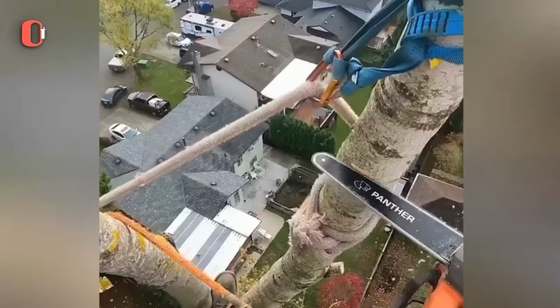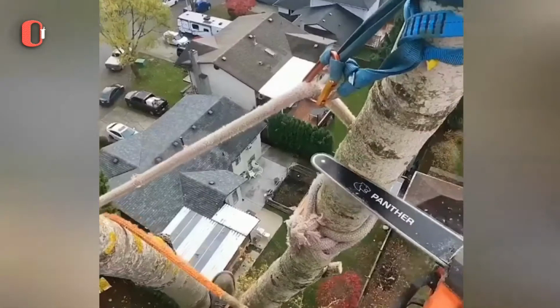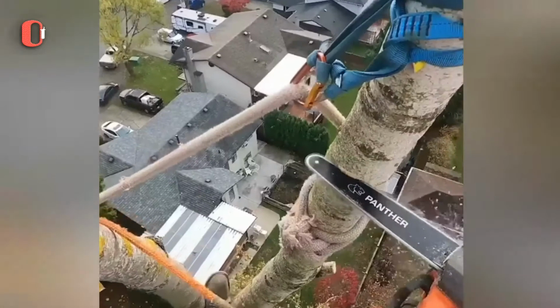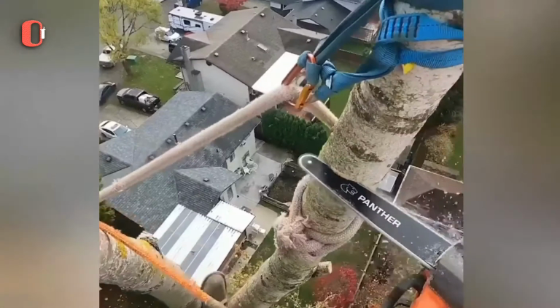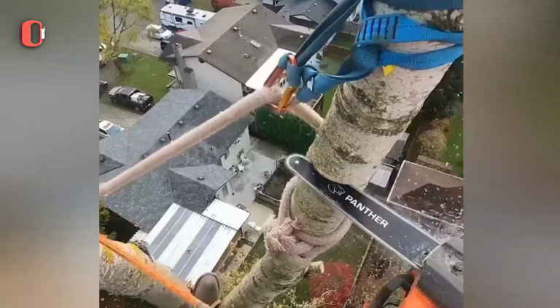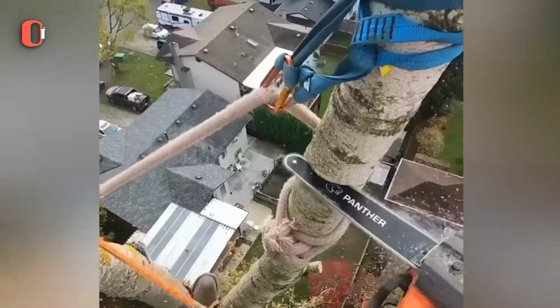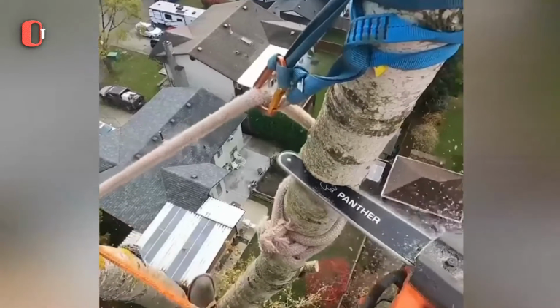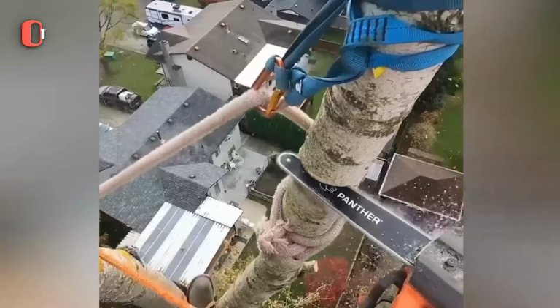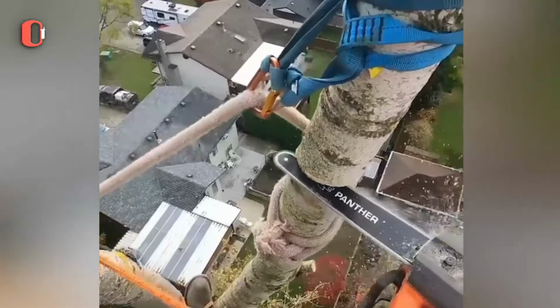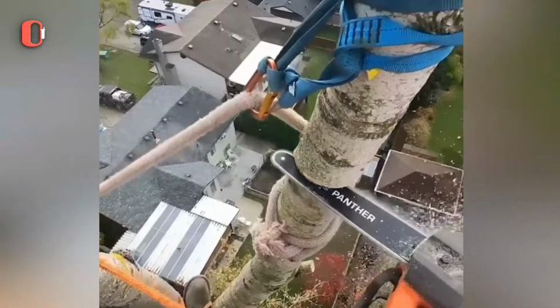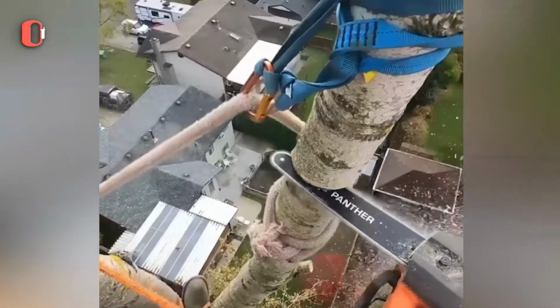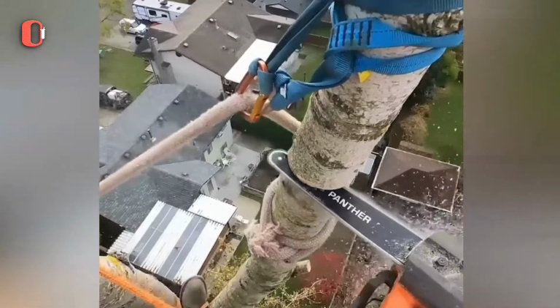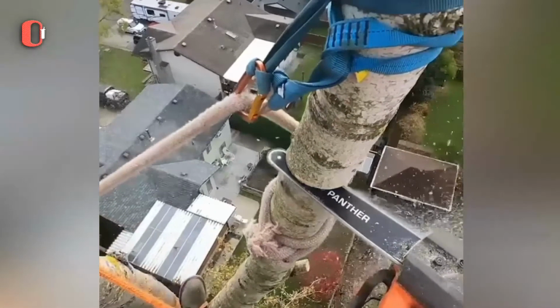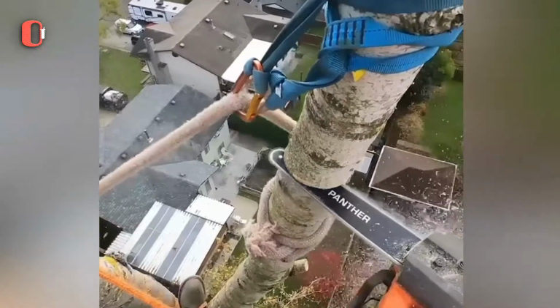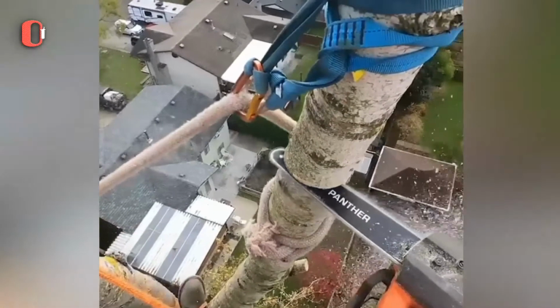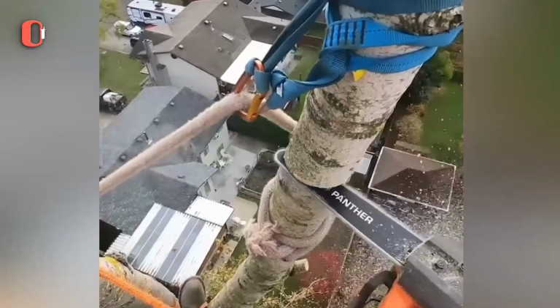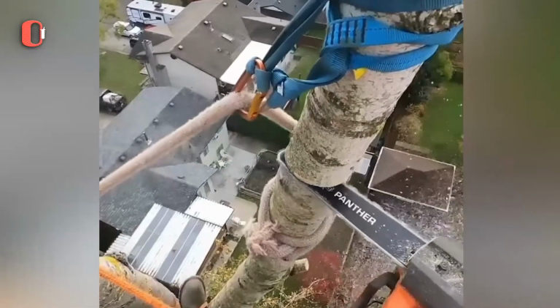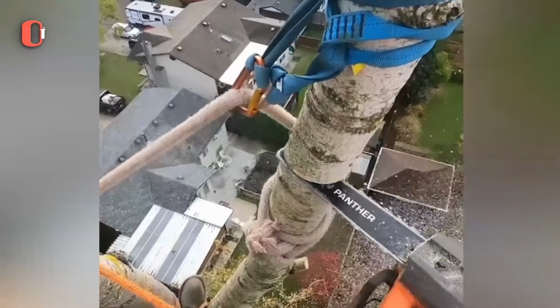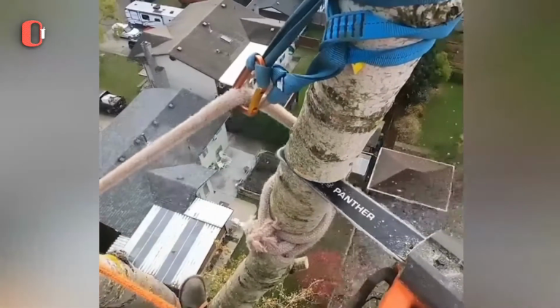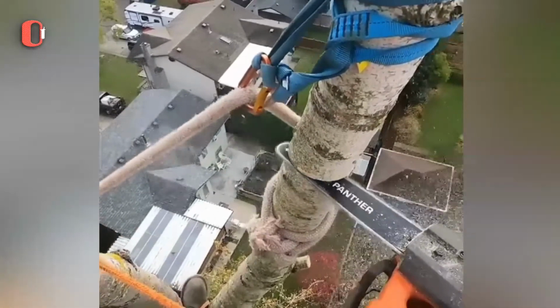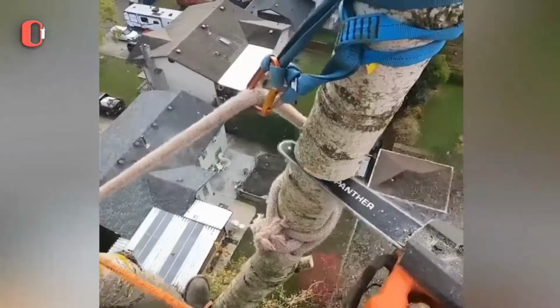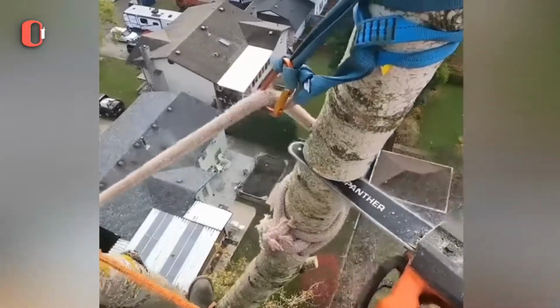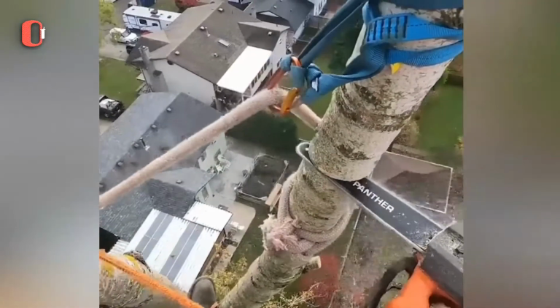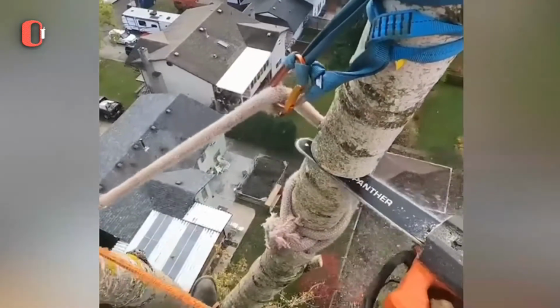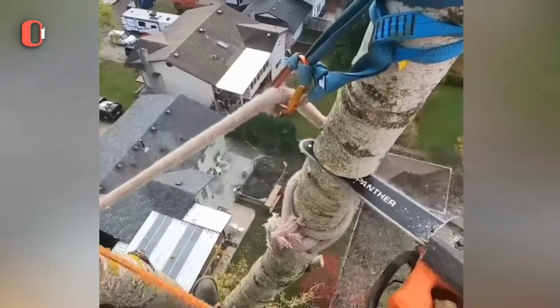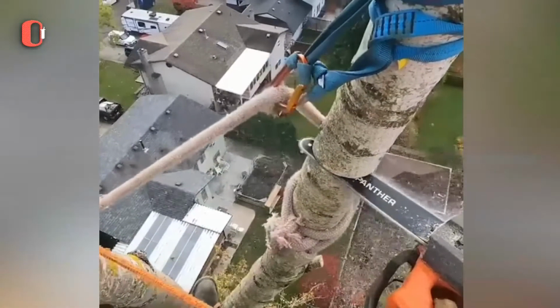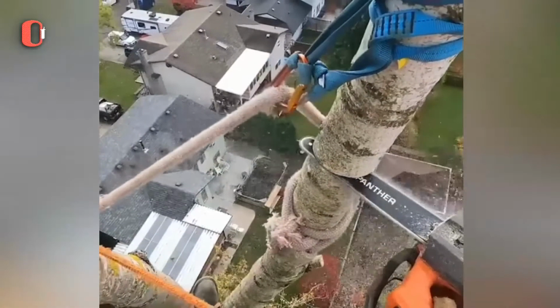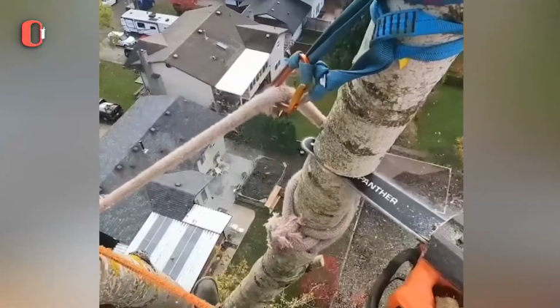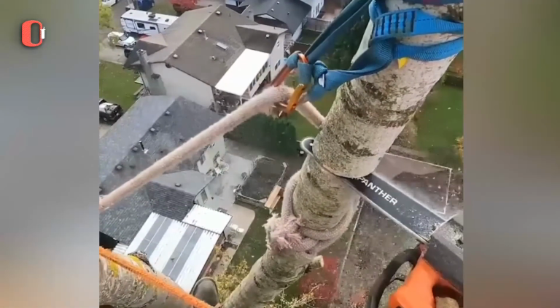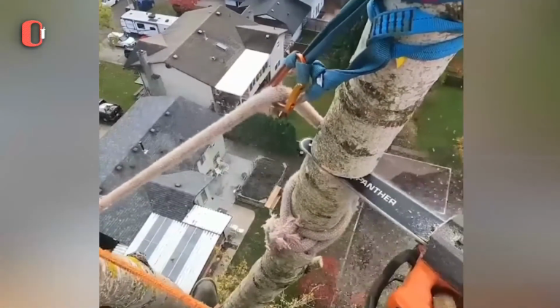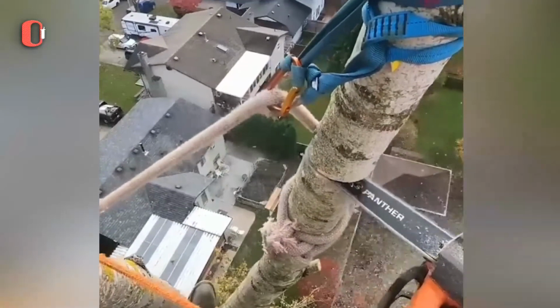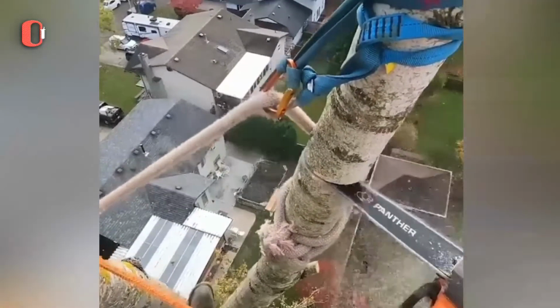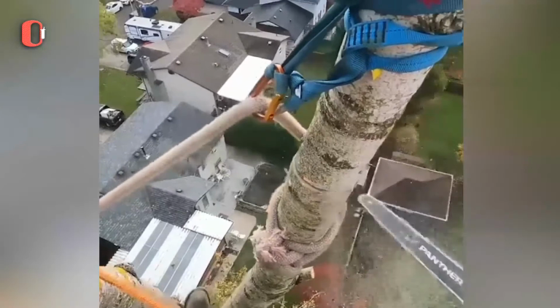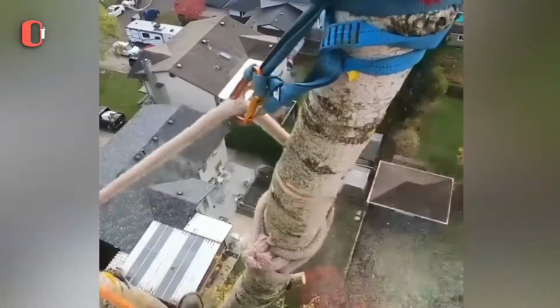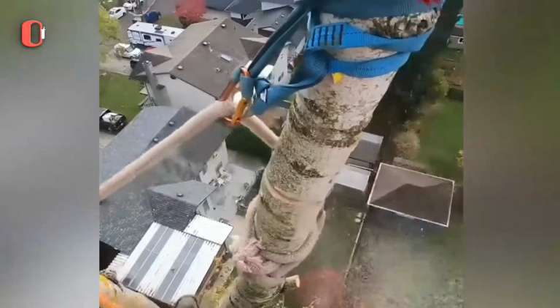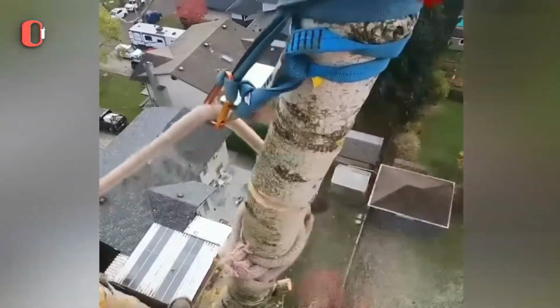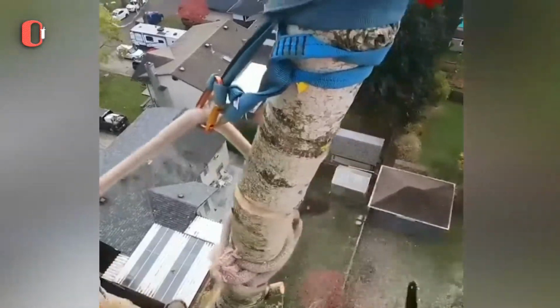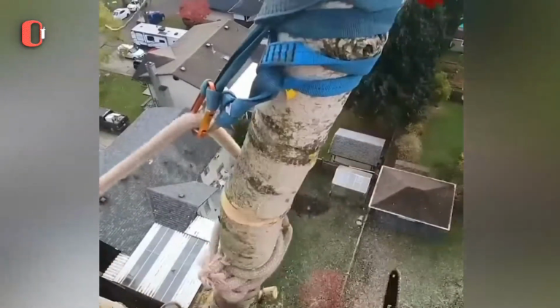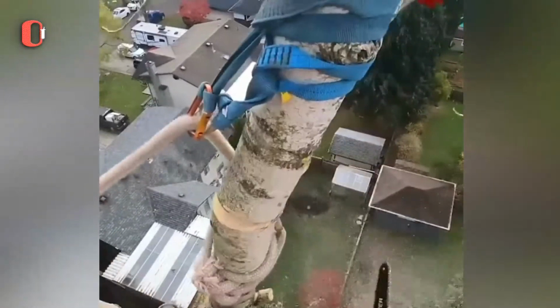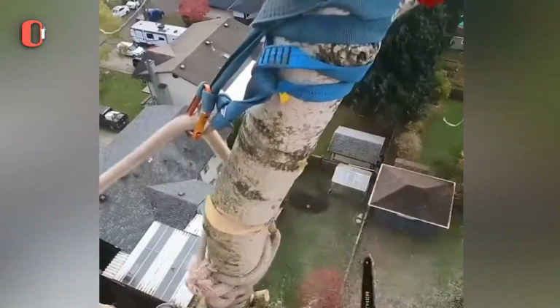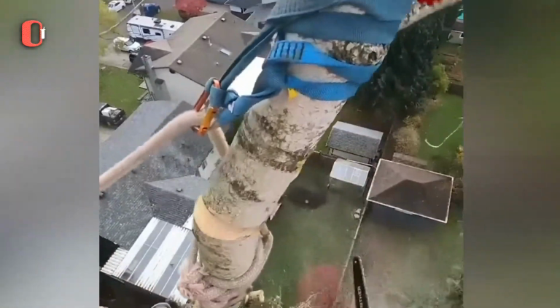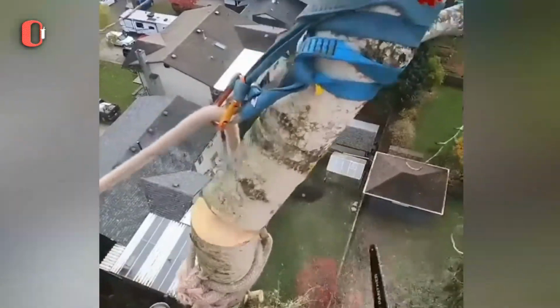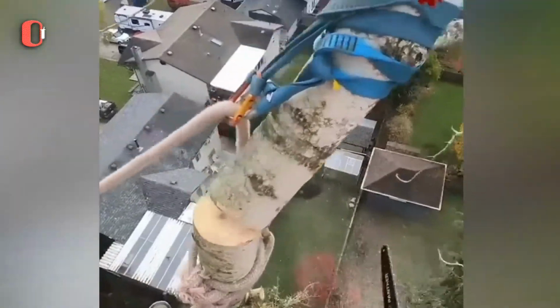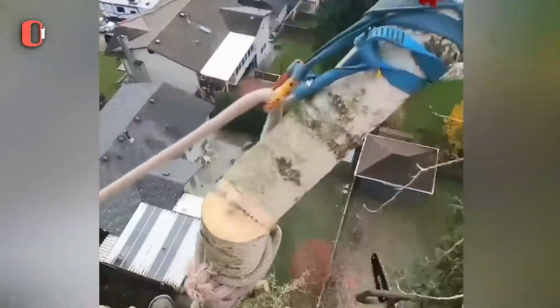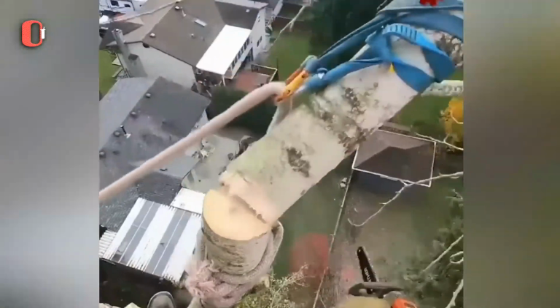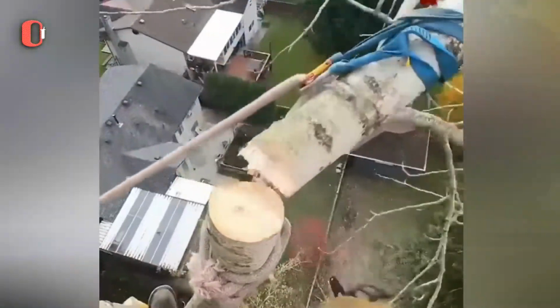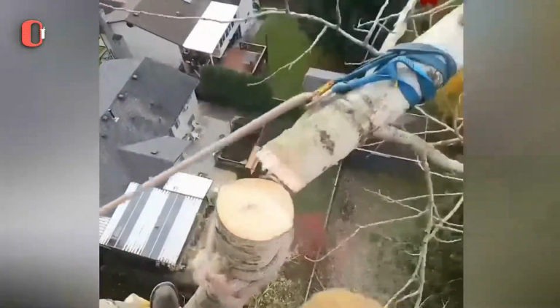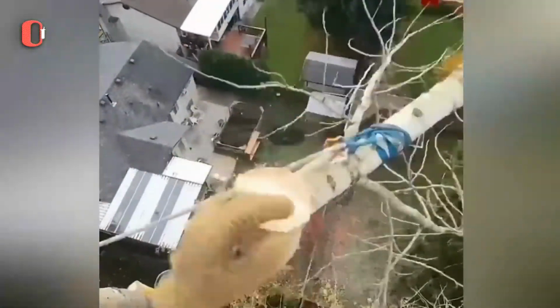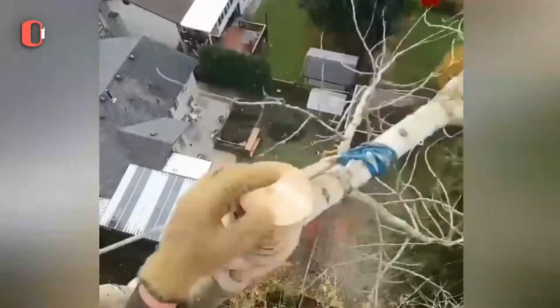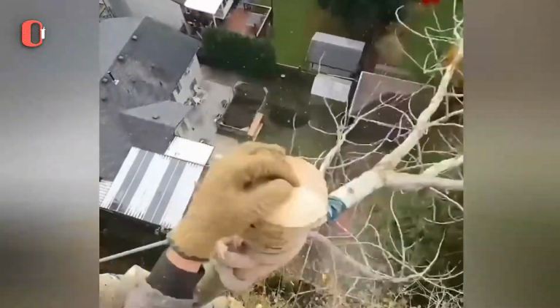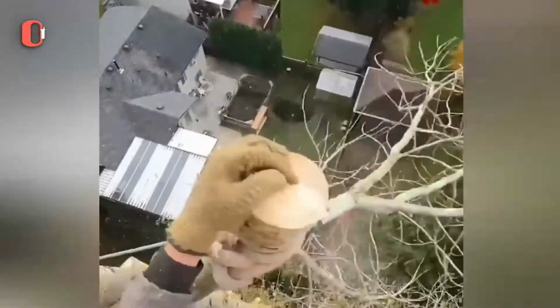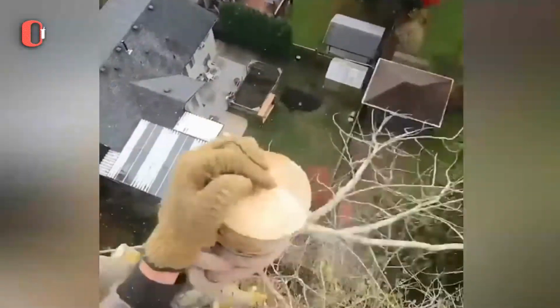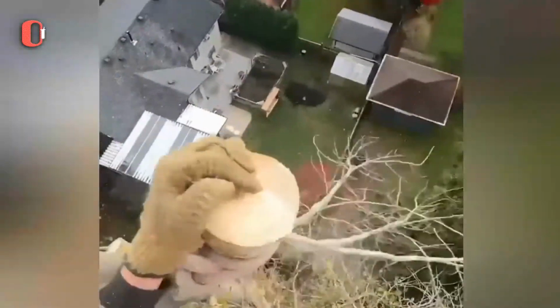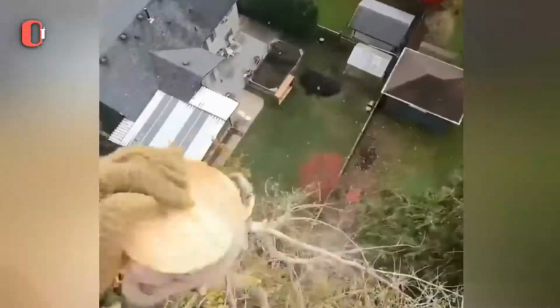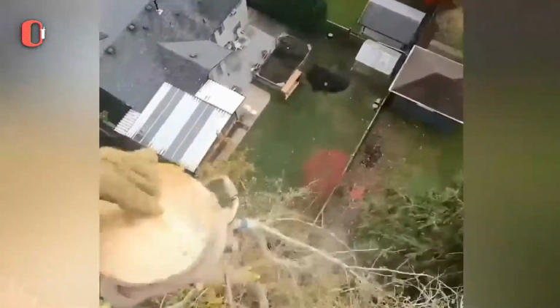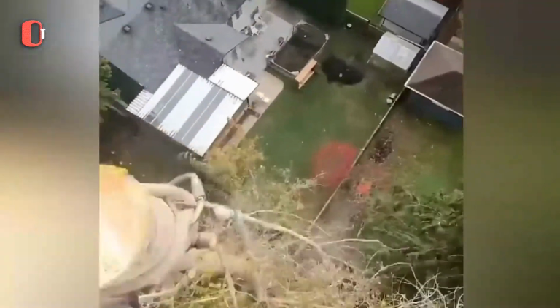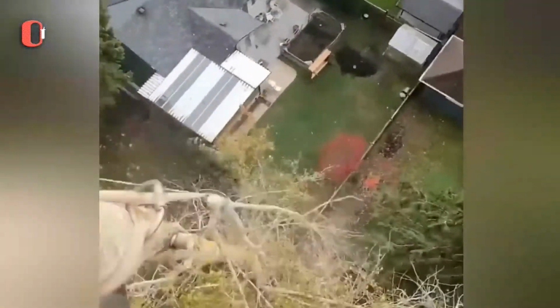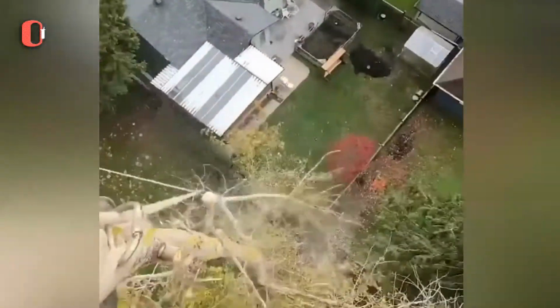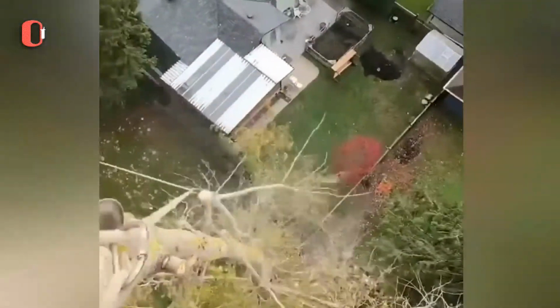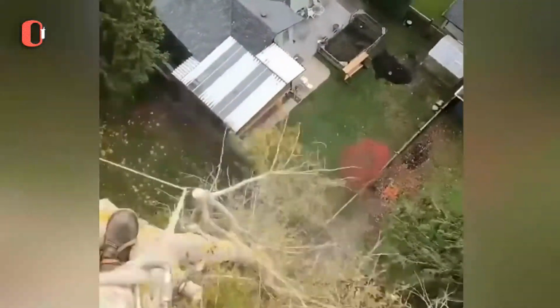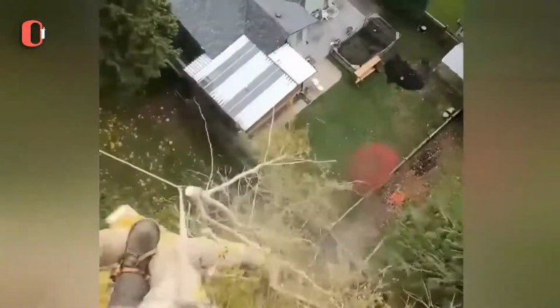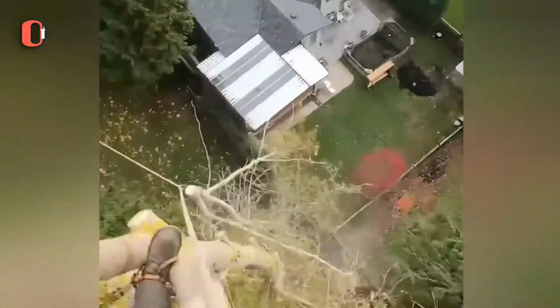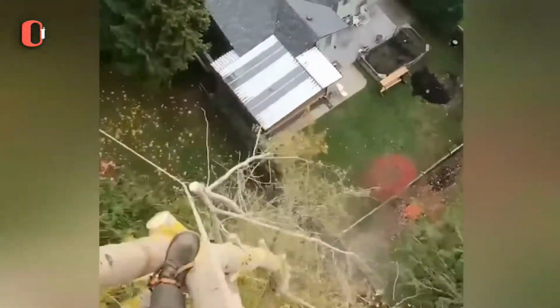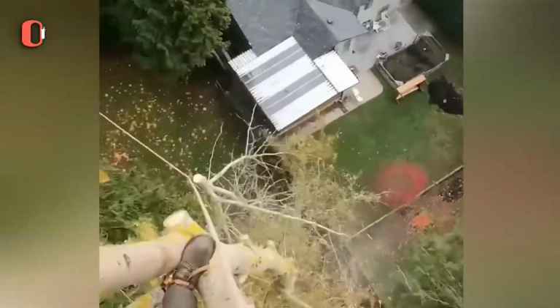In densely populated locations with adjoining buildings, zipping out a dead treetop is the best solution.